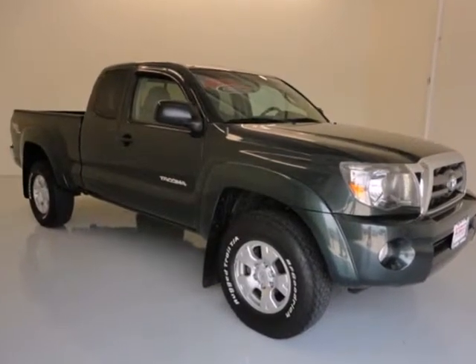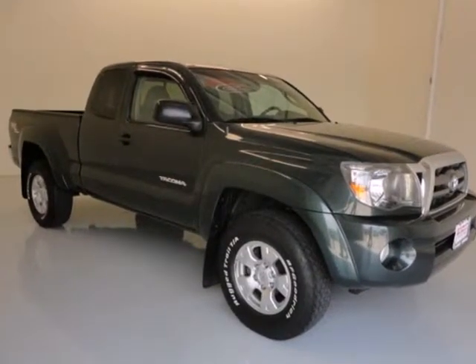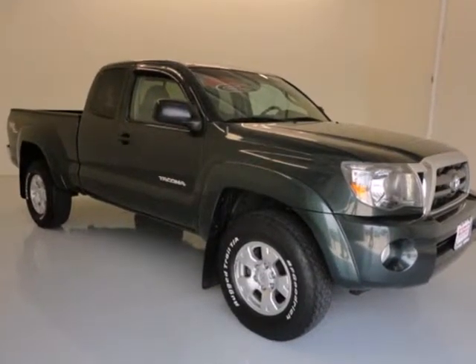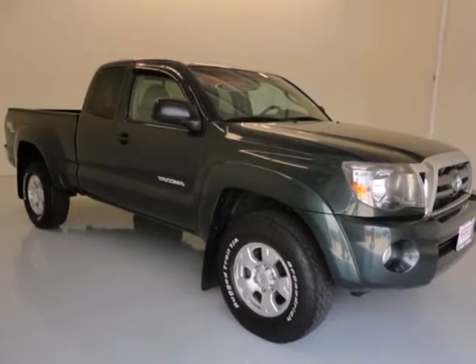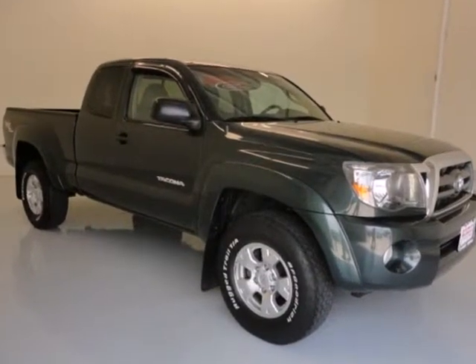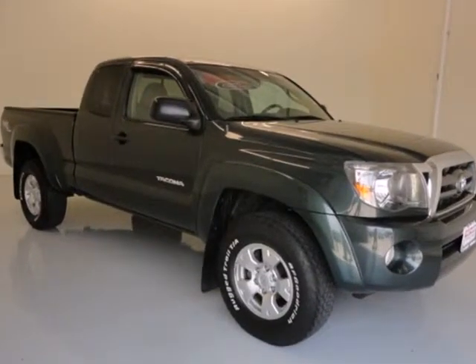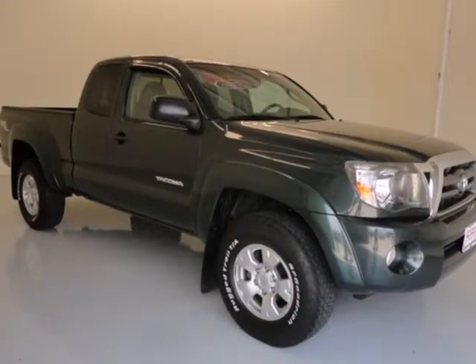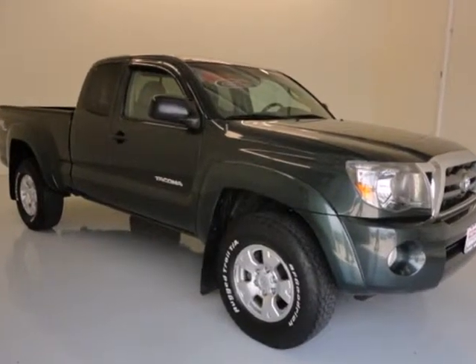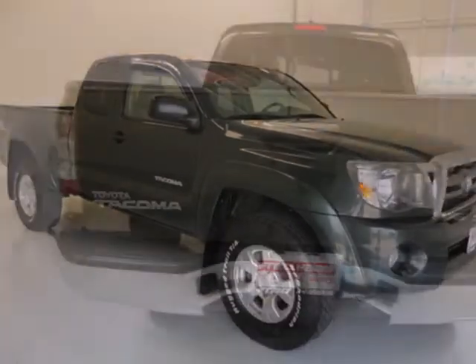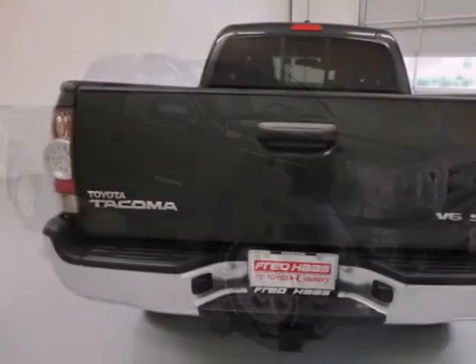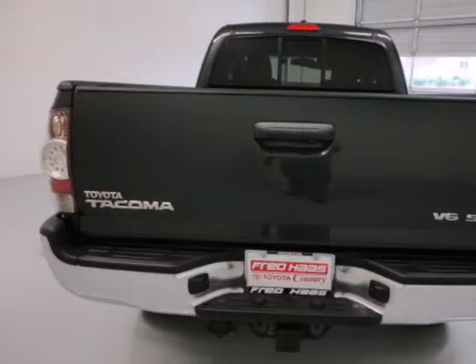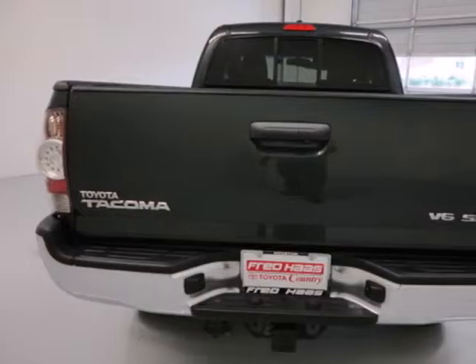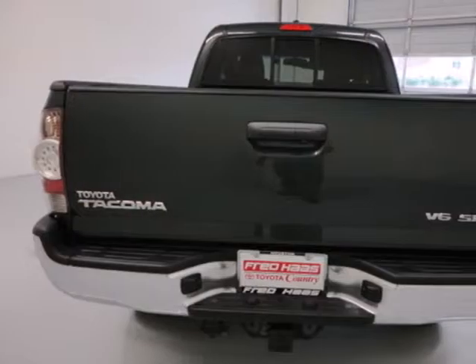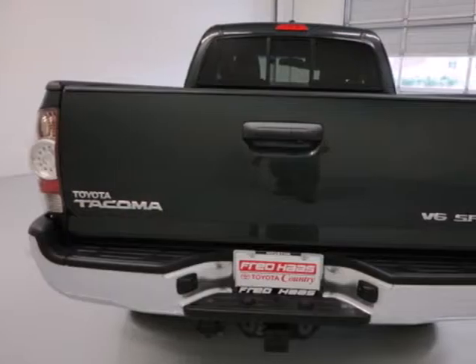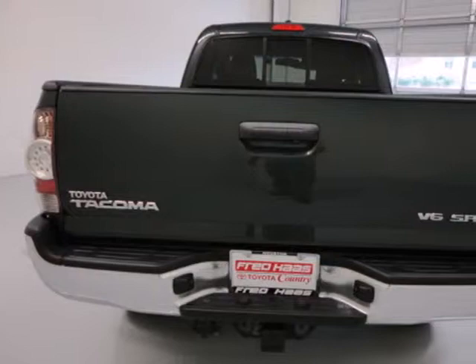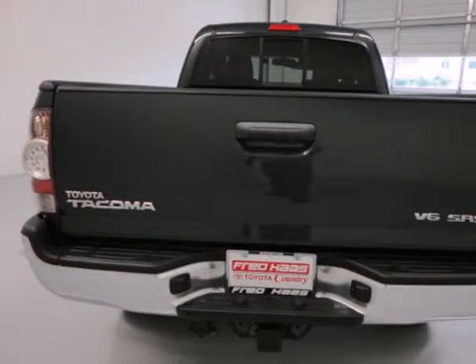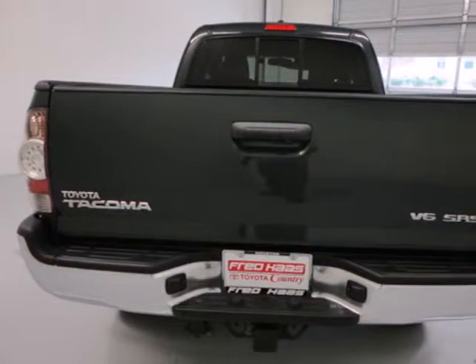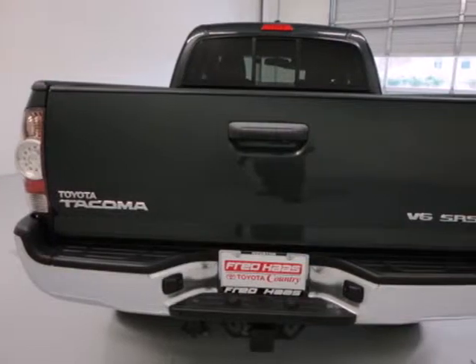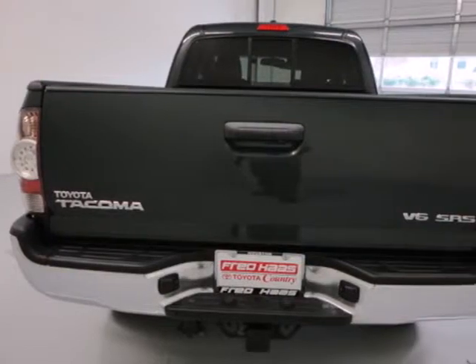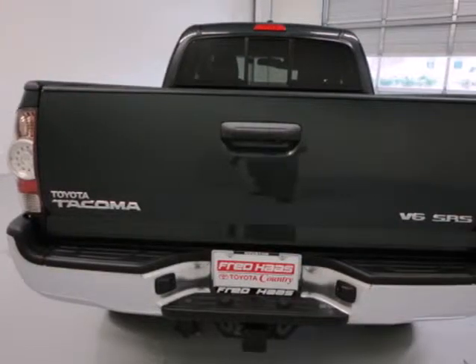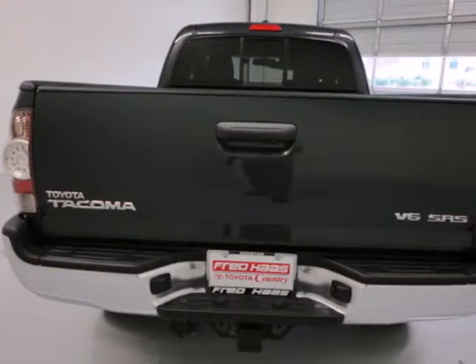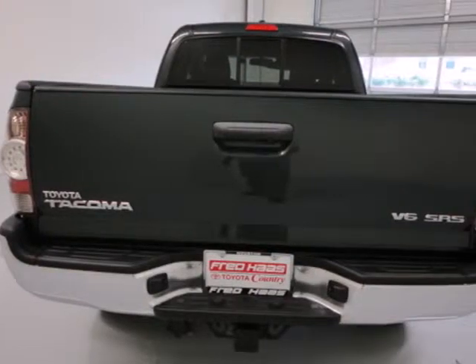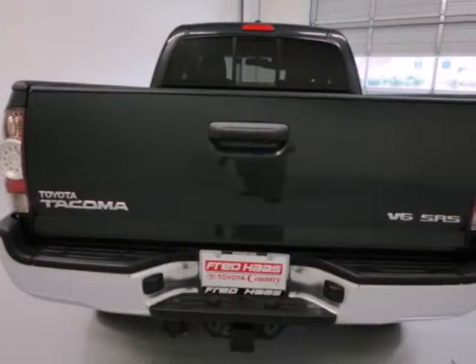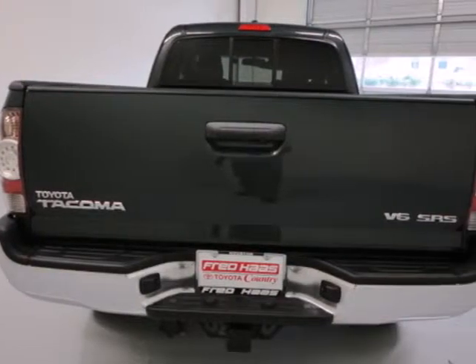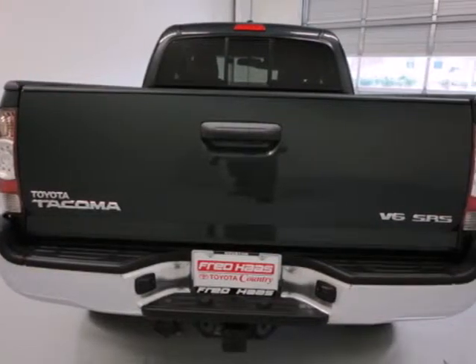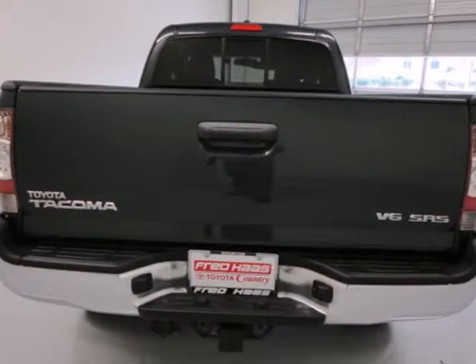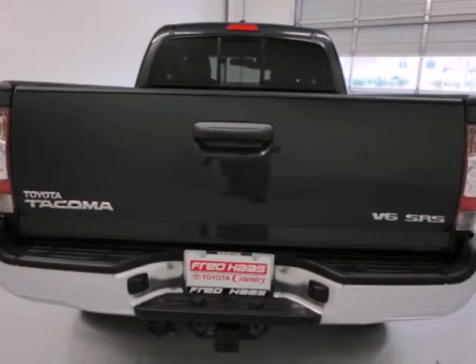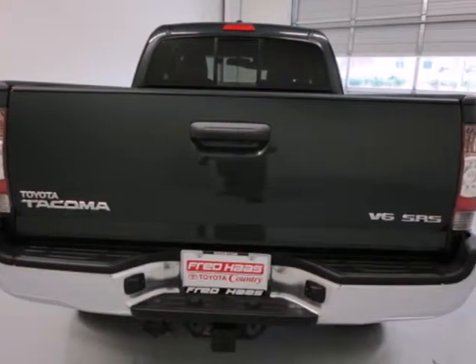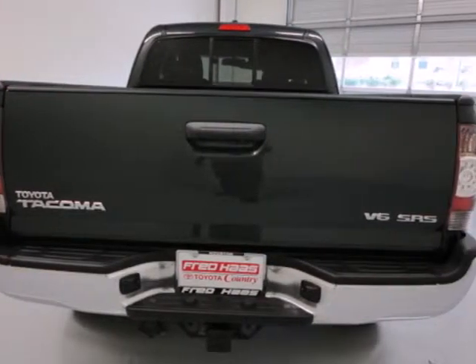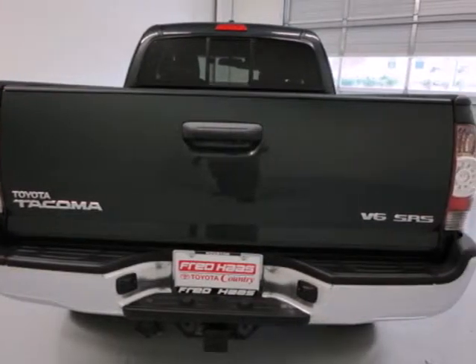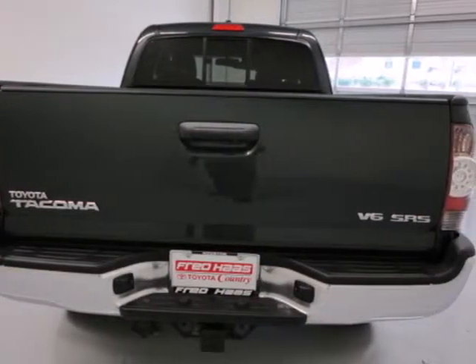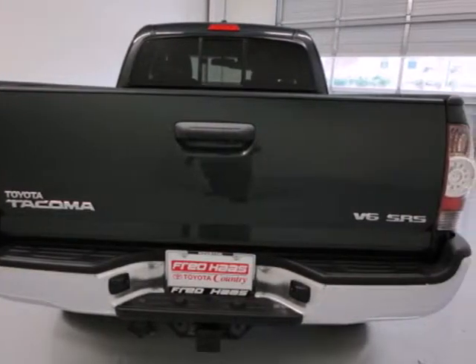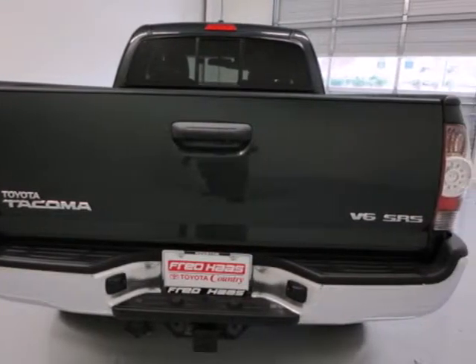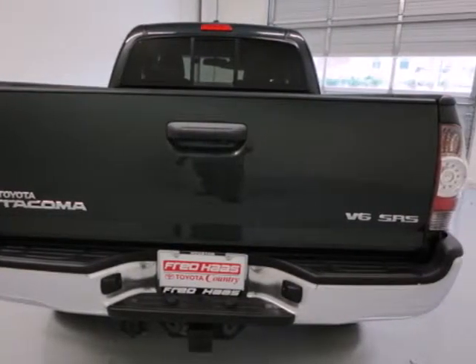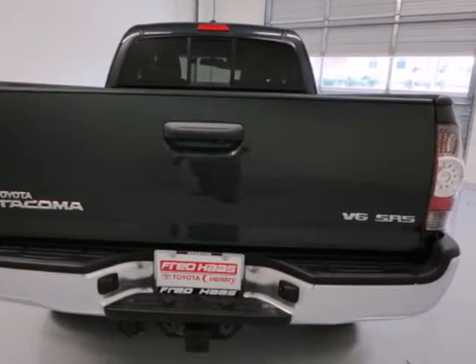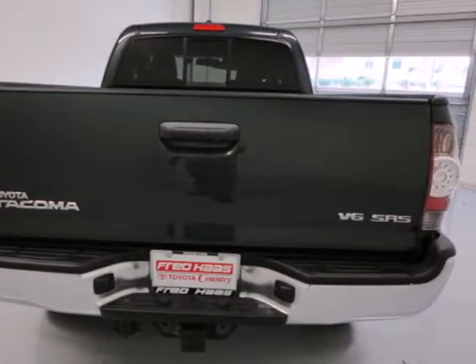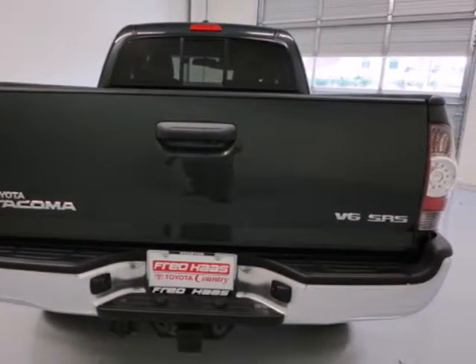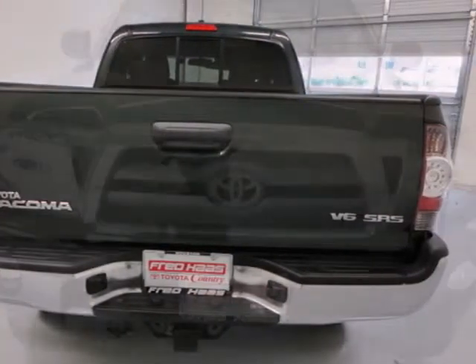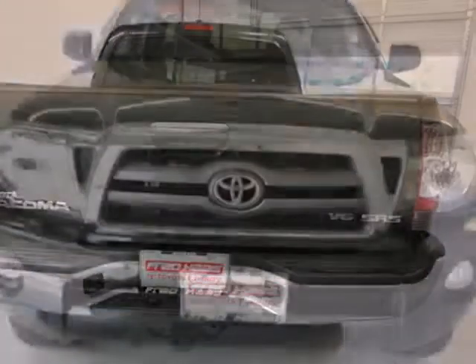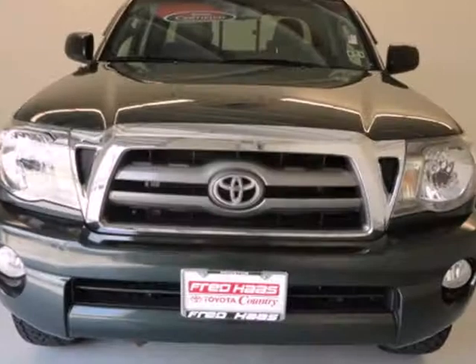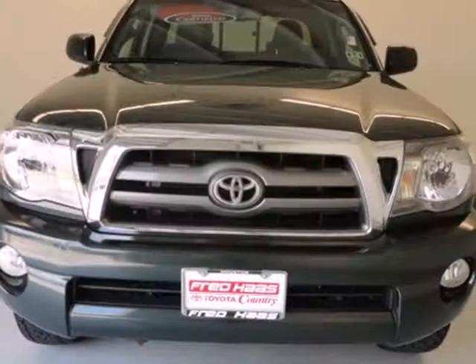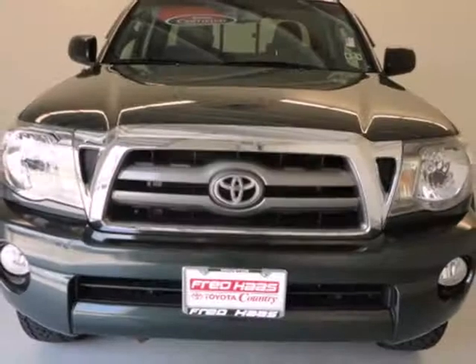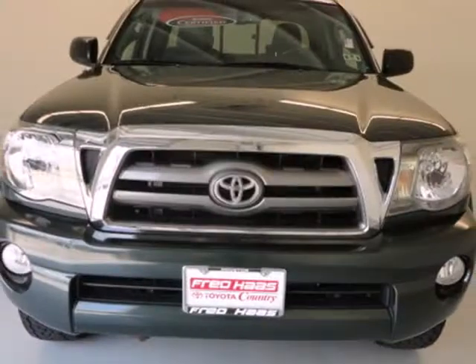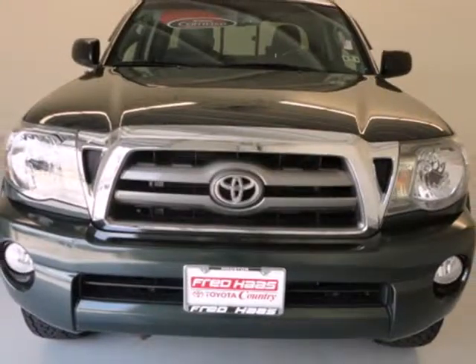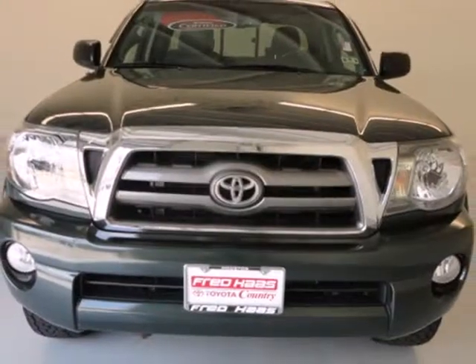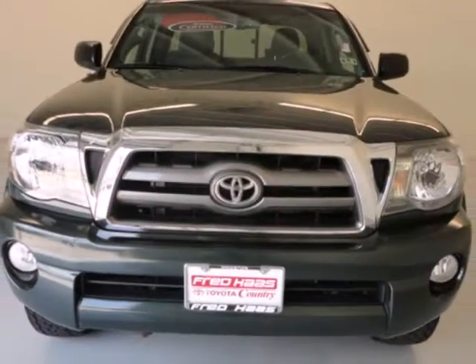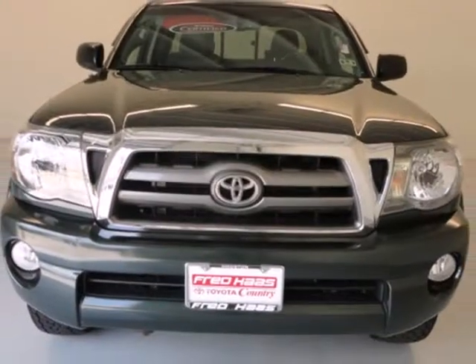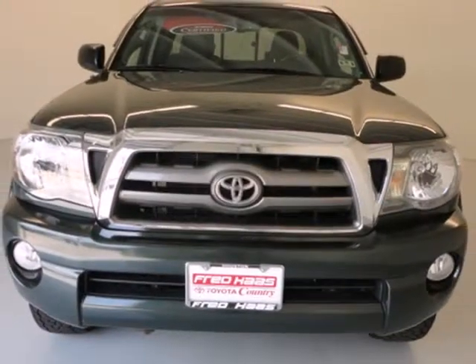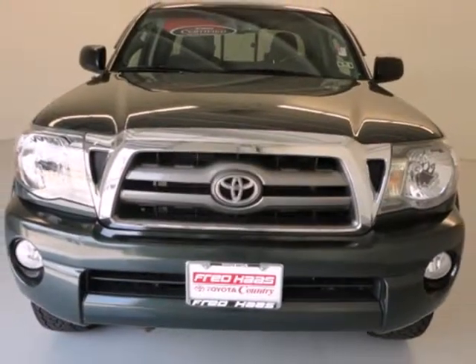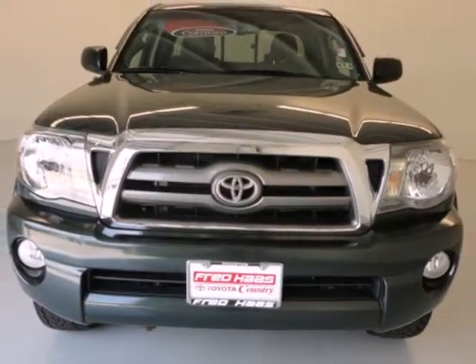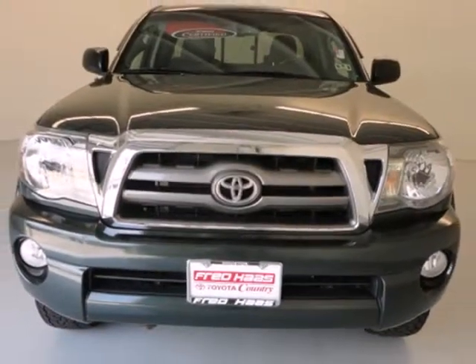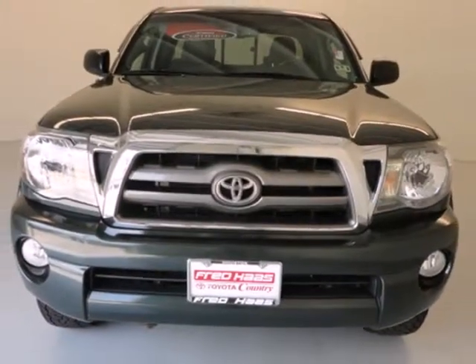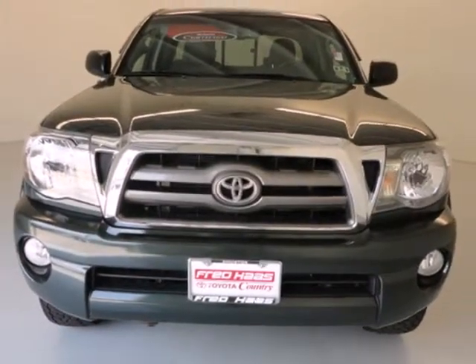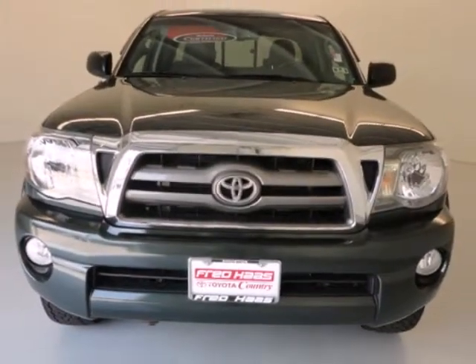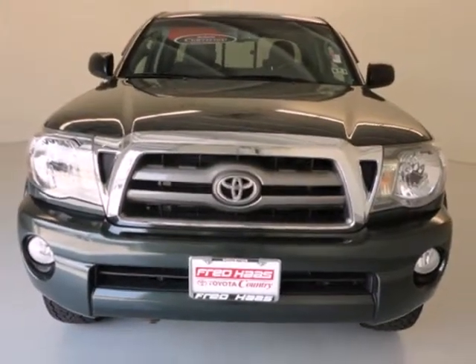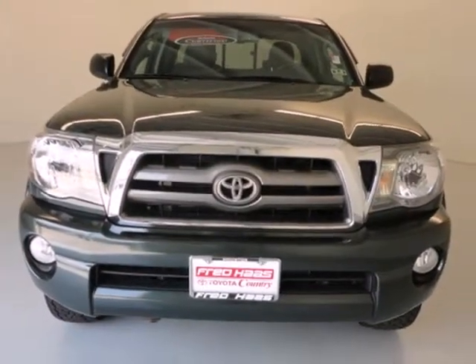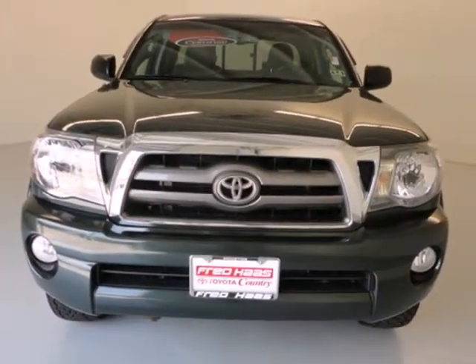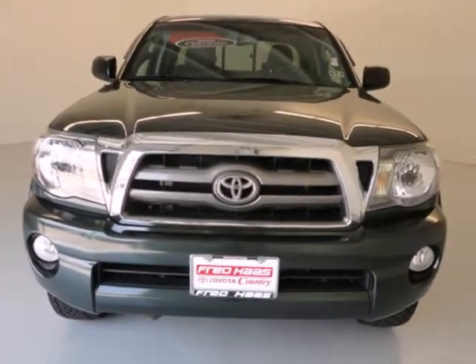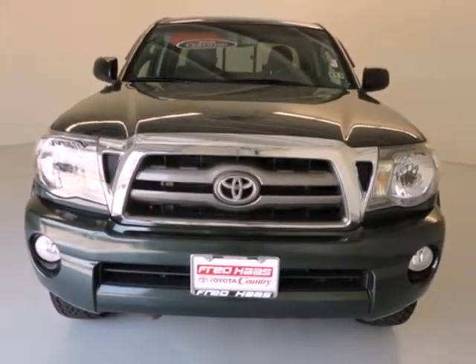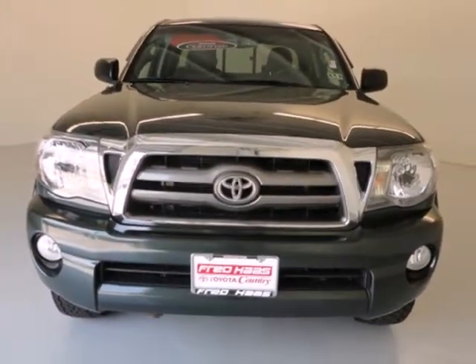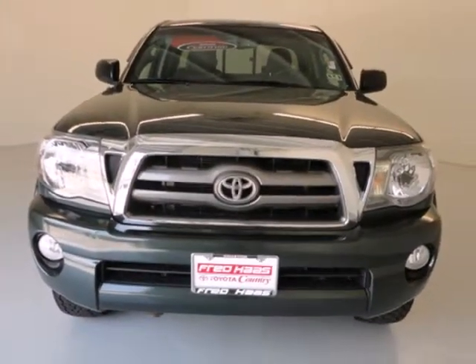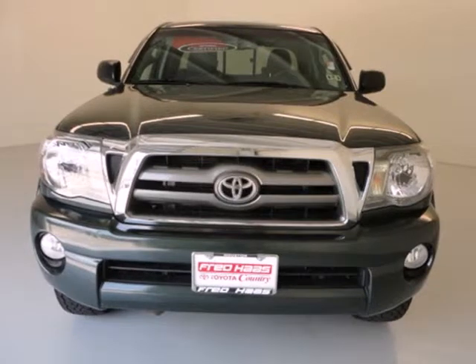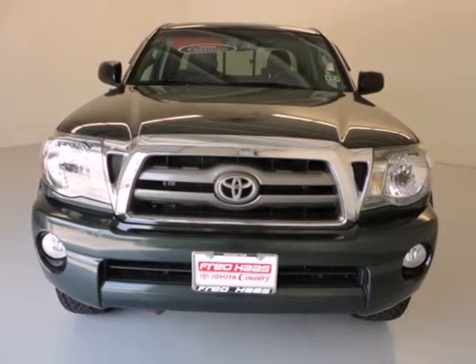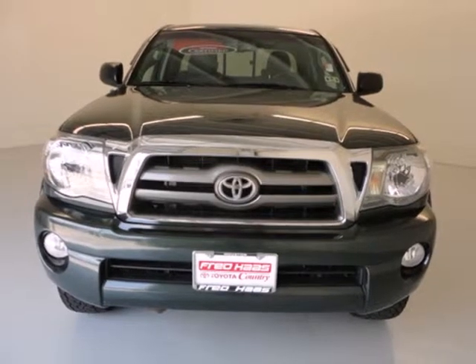Whether you're looking for a truck for off-roading, towing, hauling, or an everyday commute, the Toyota Tacoma is a top choice.